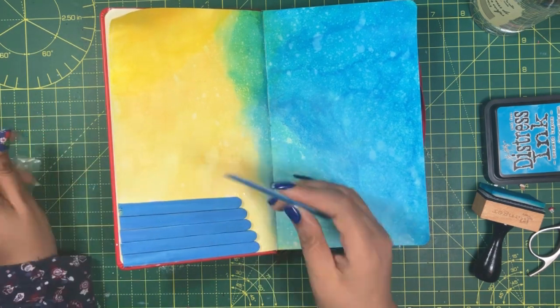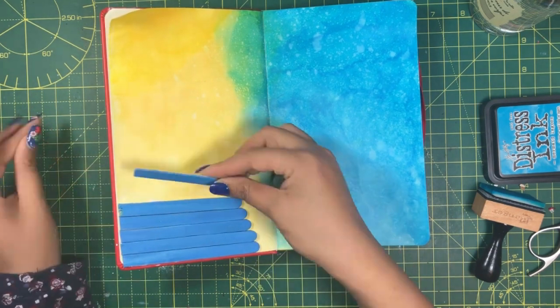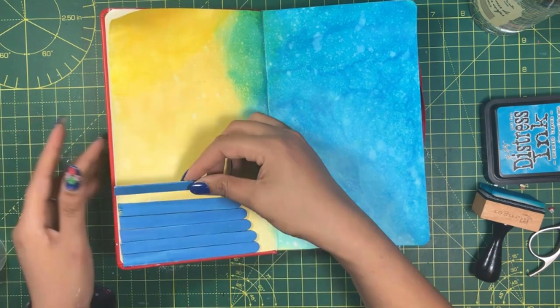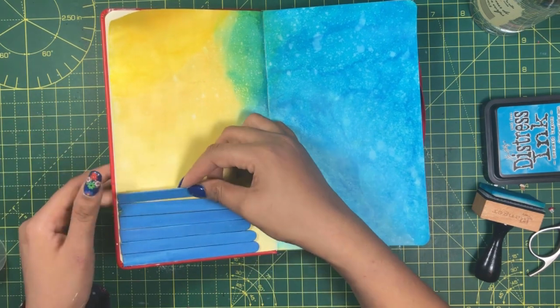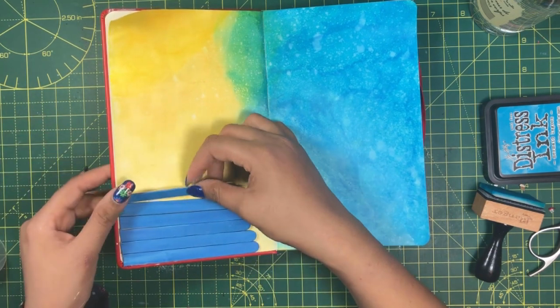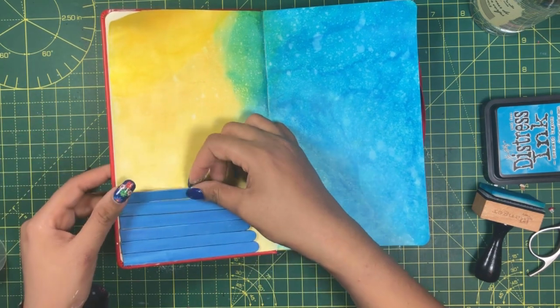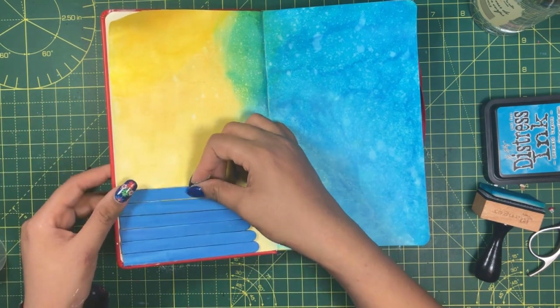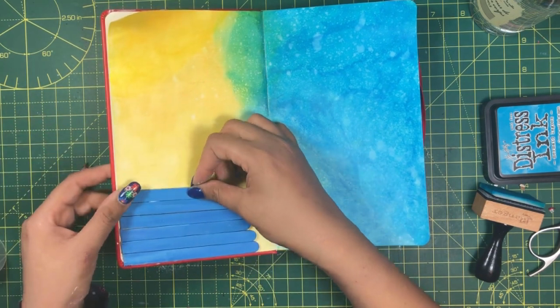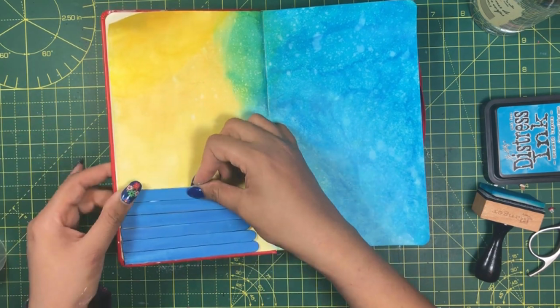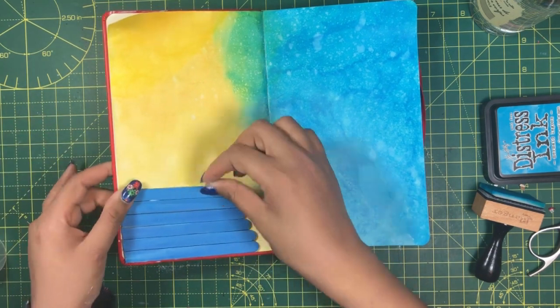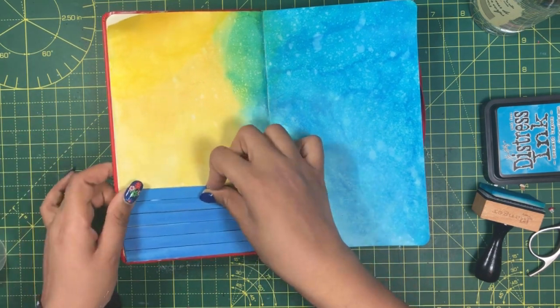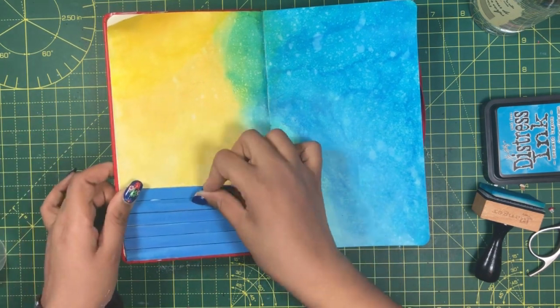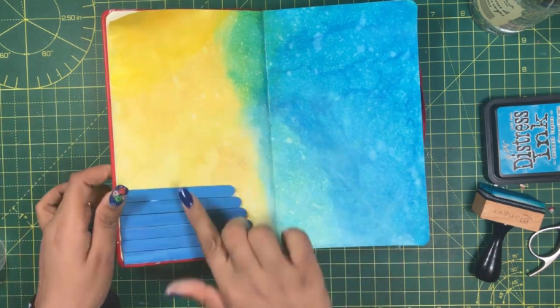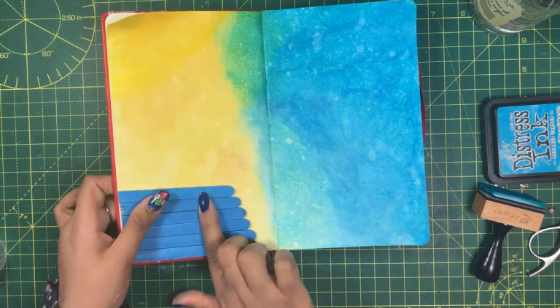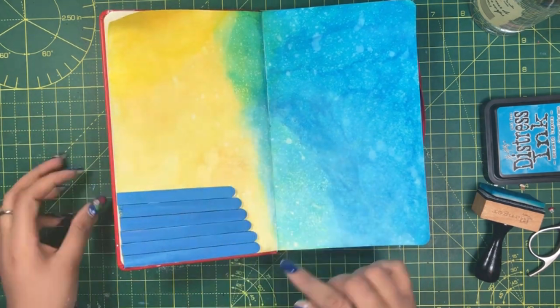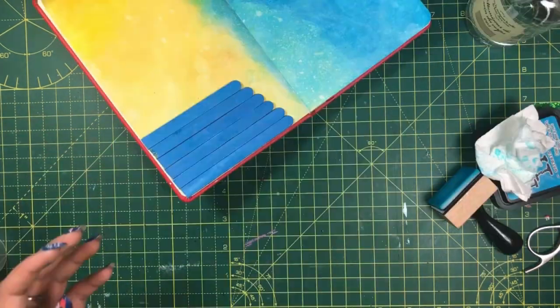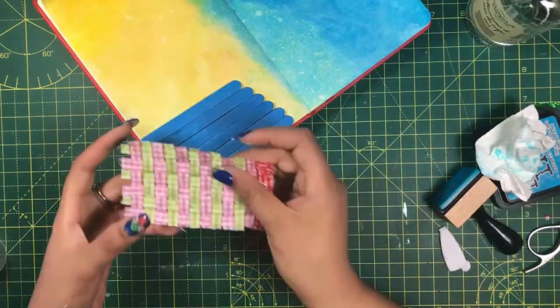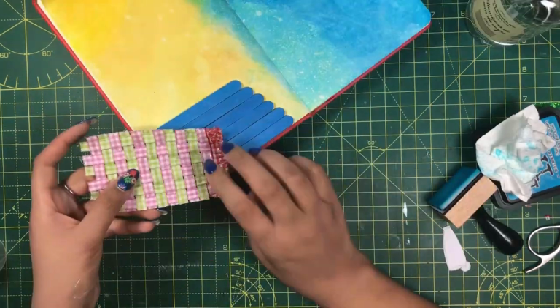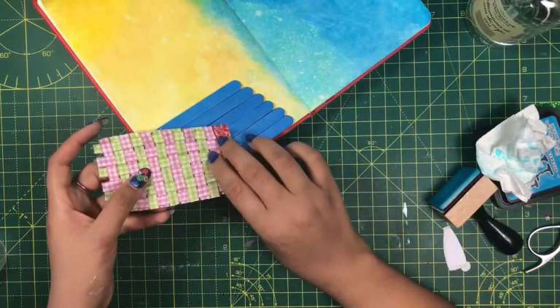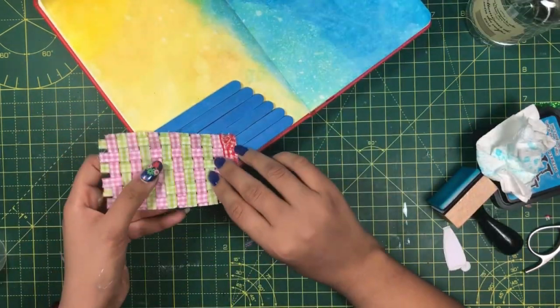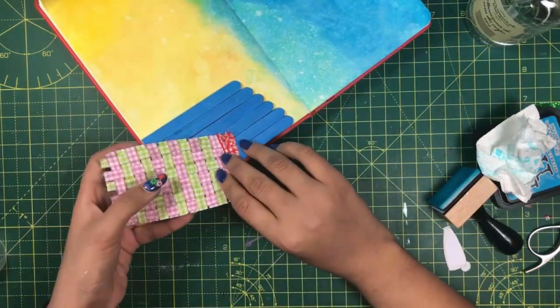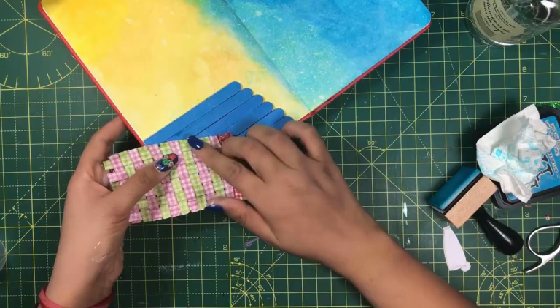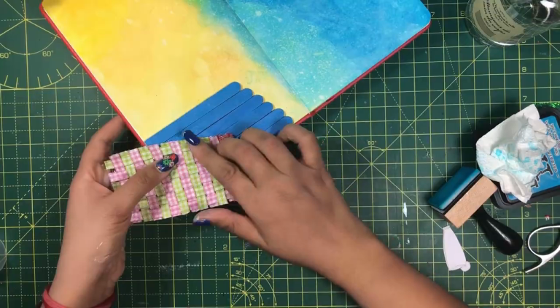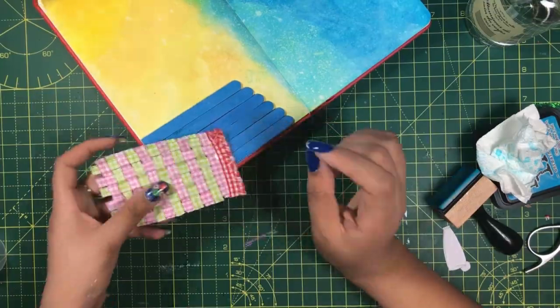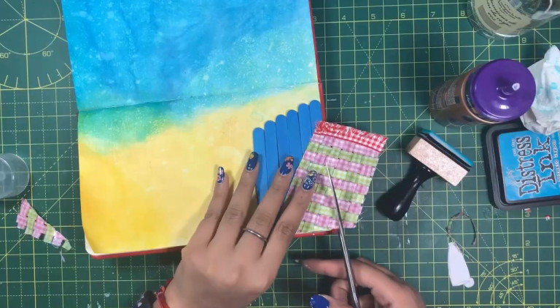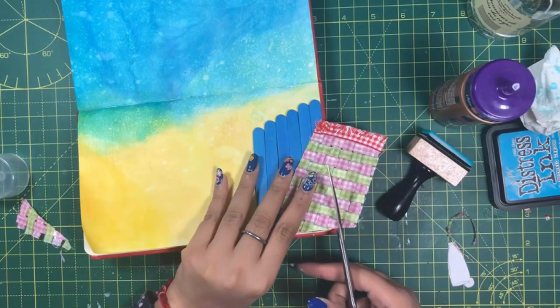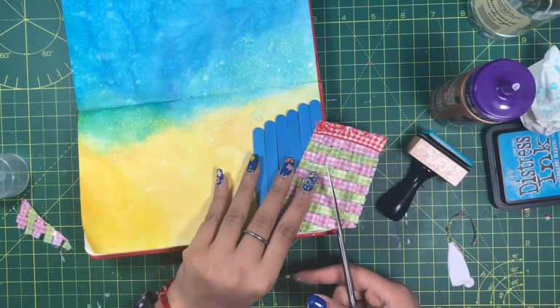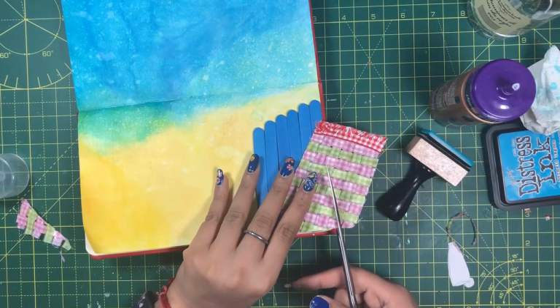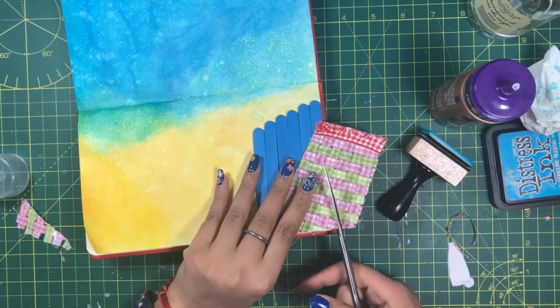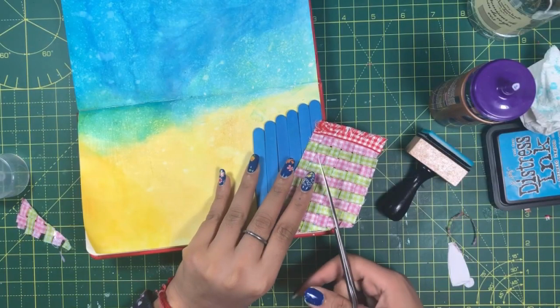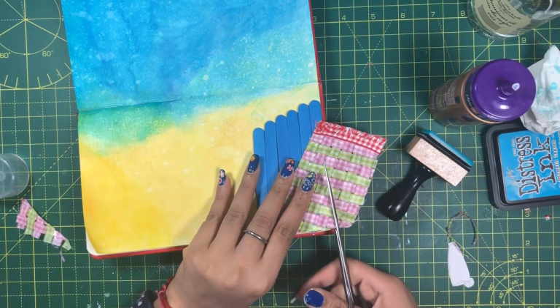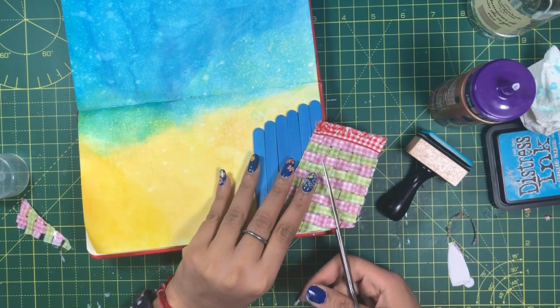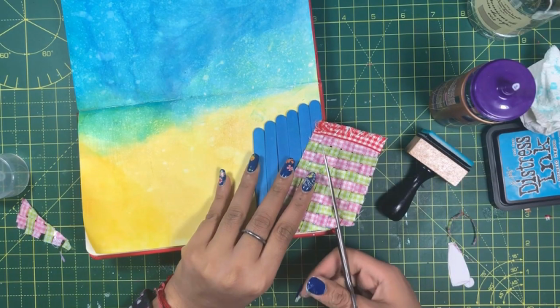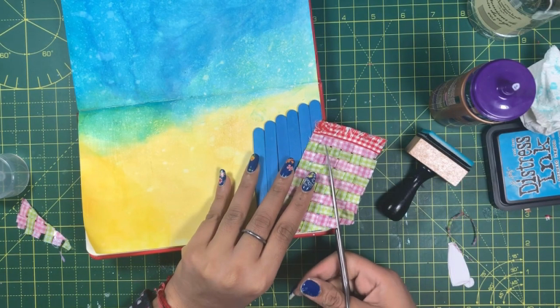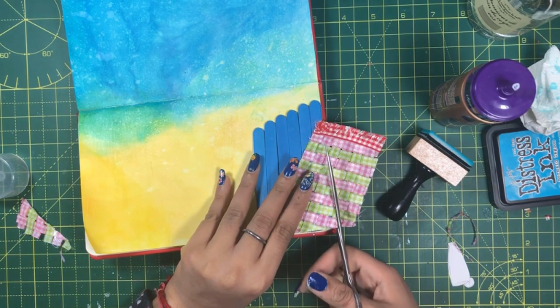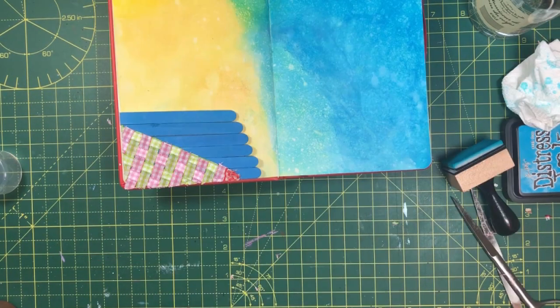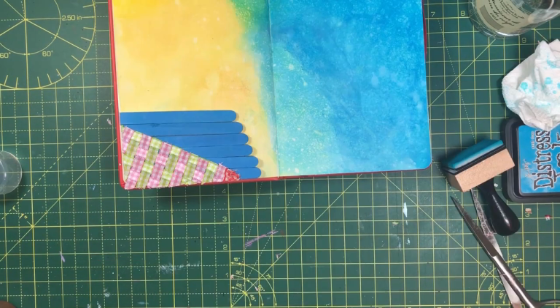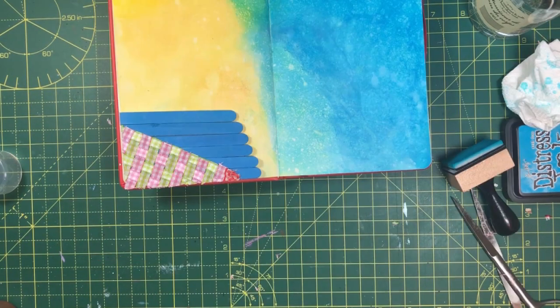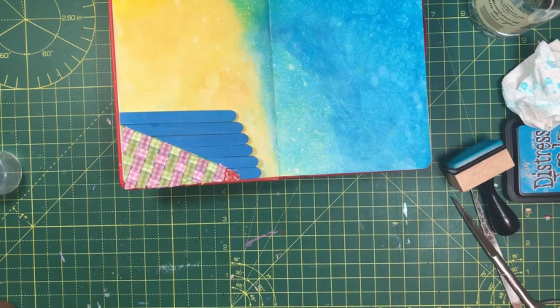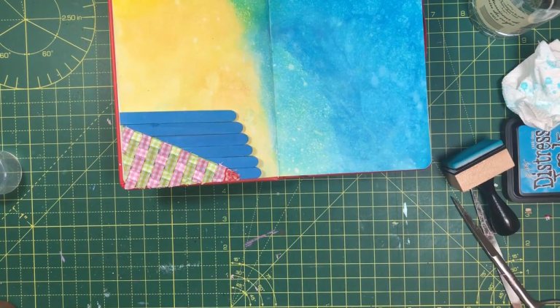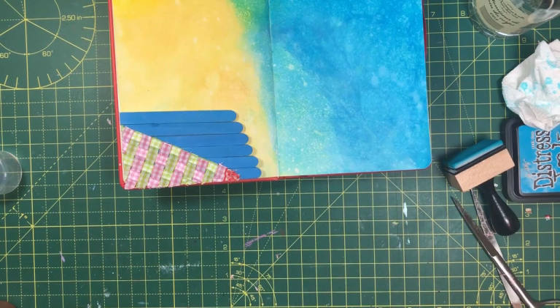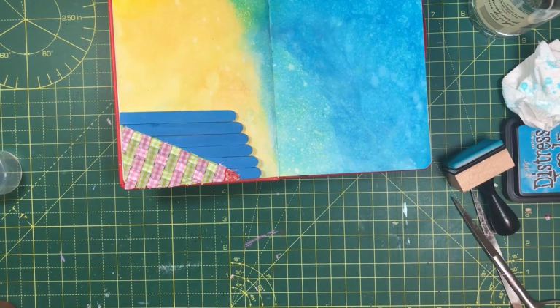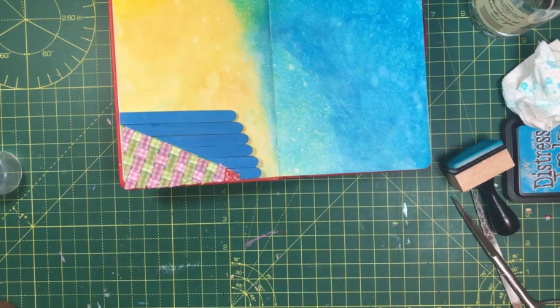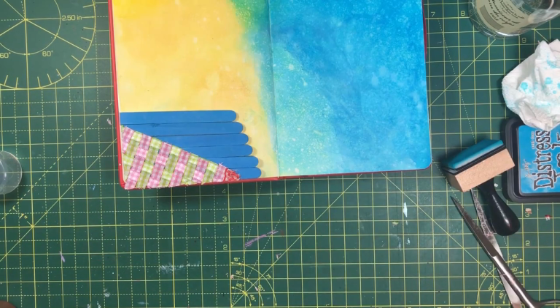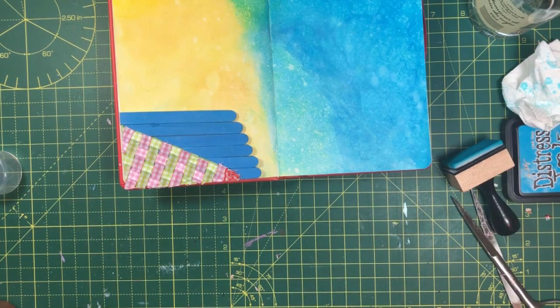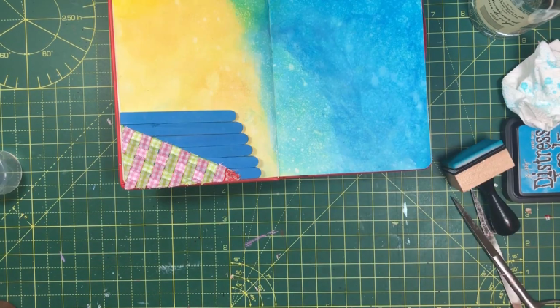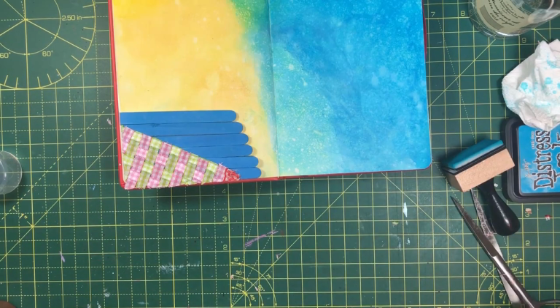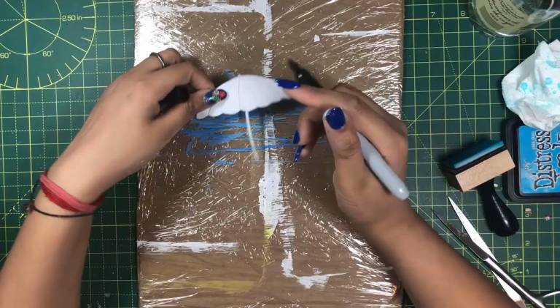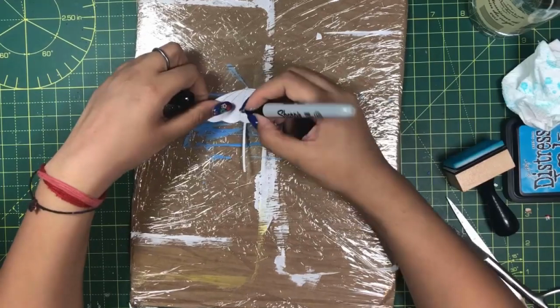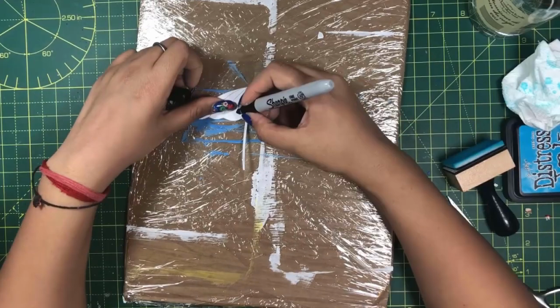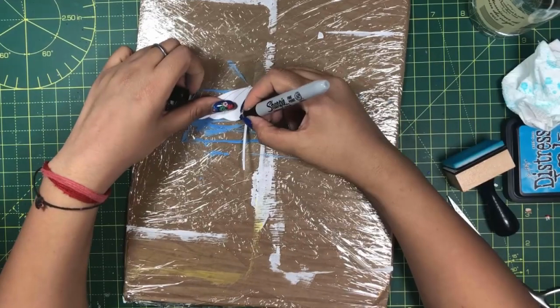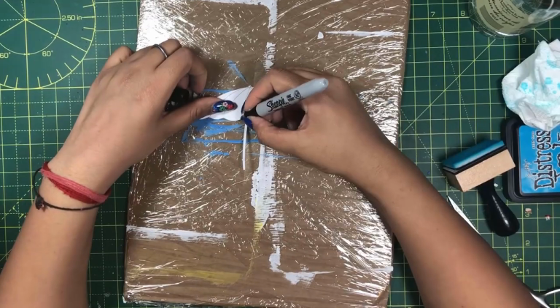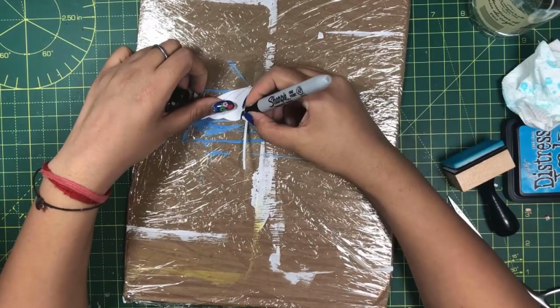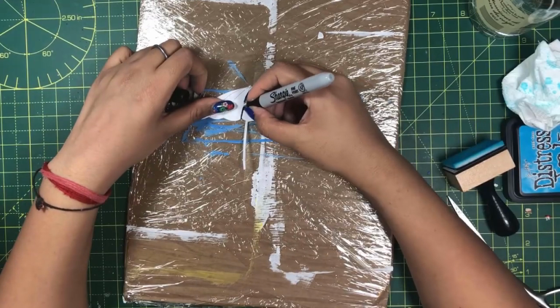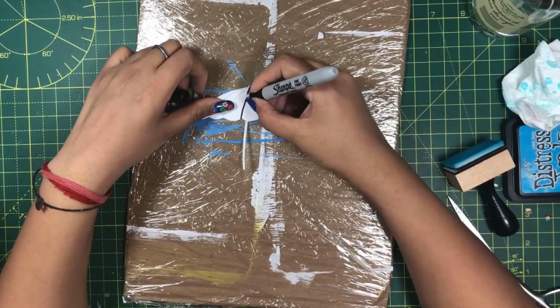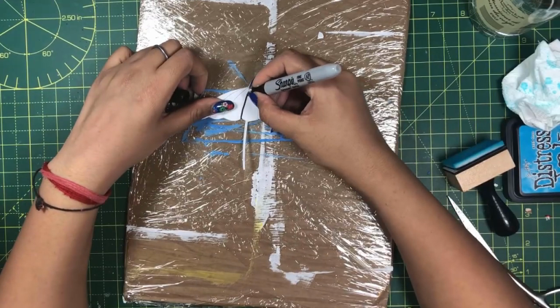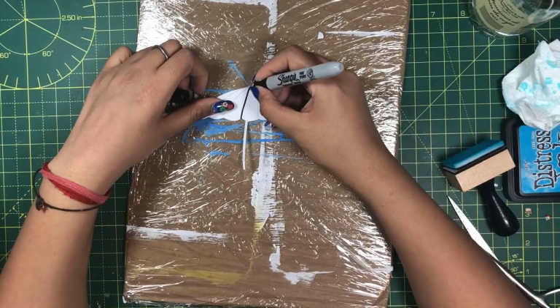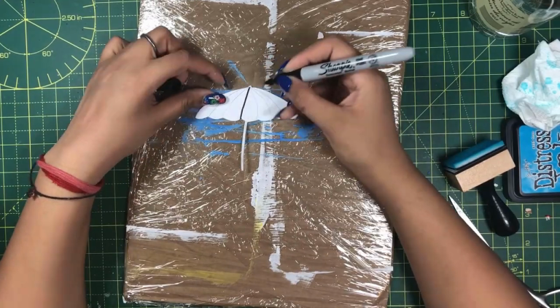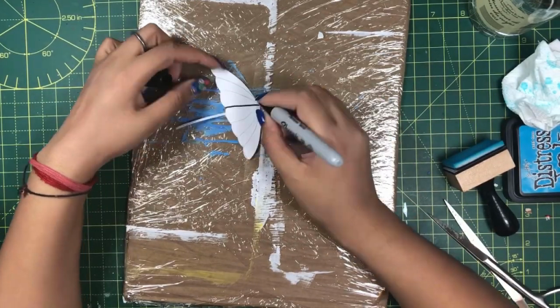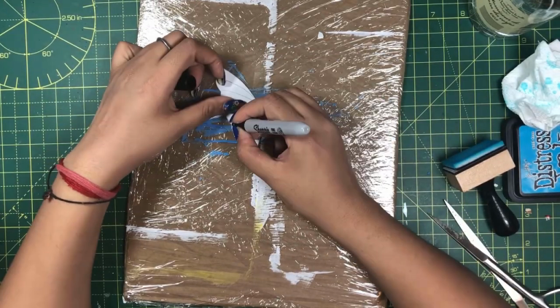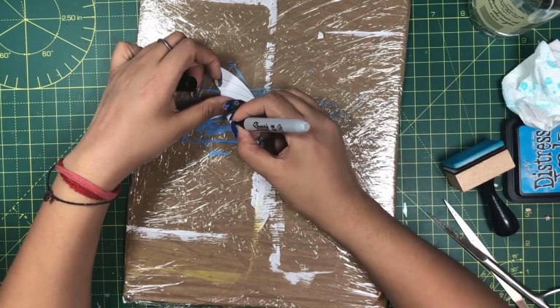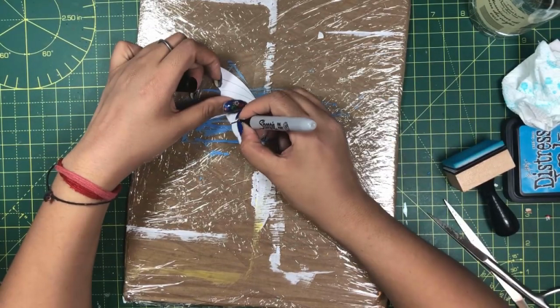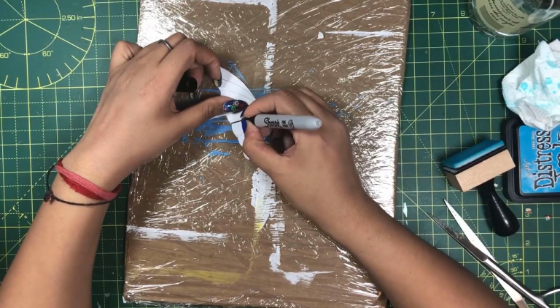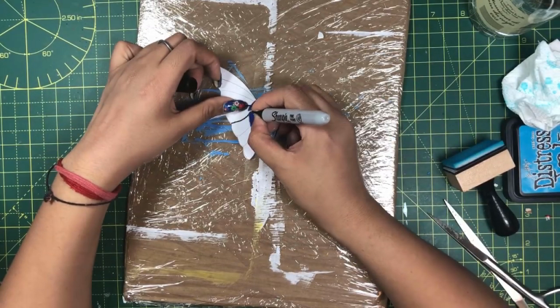I will then paste the sticks and the tablecloth on the paper. I will tilt the tablecloth too and cut the extra portion — I can use them in a future project.